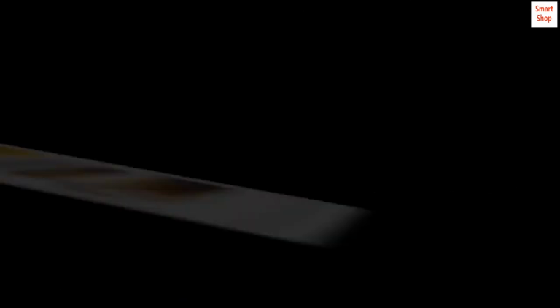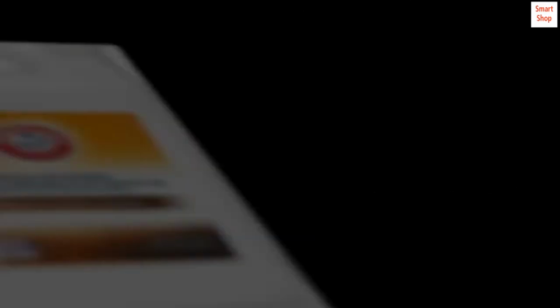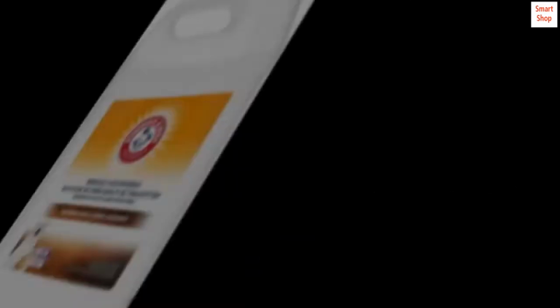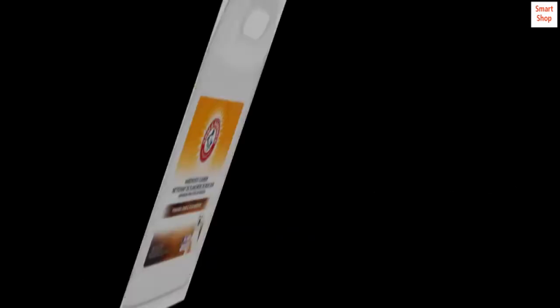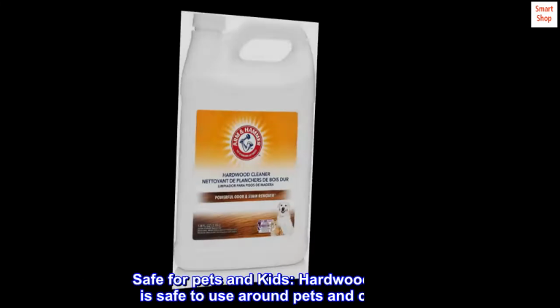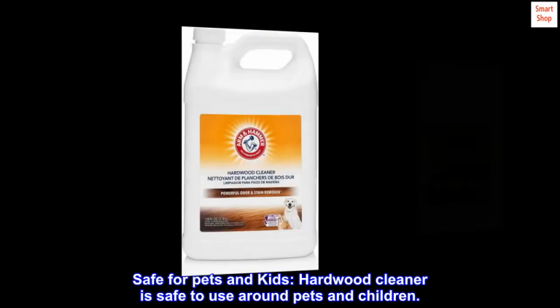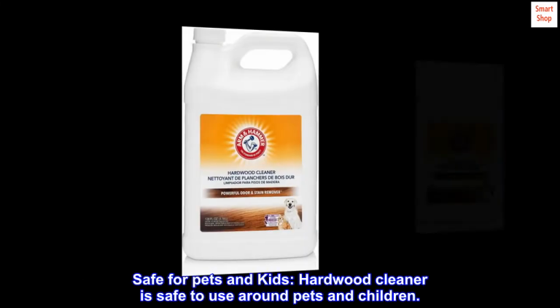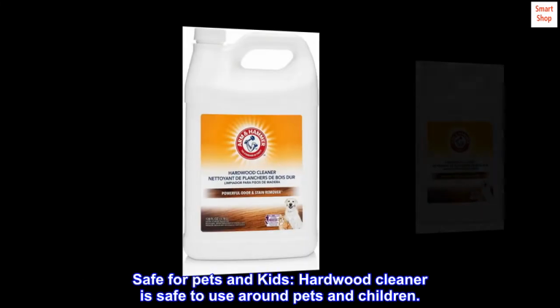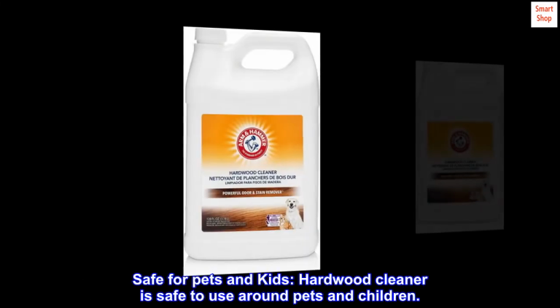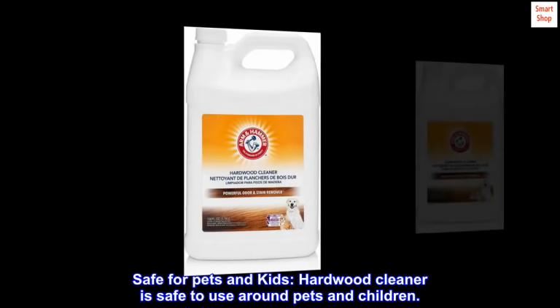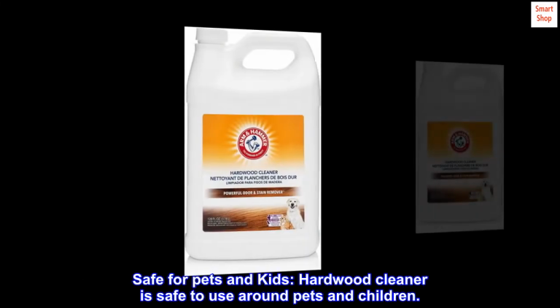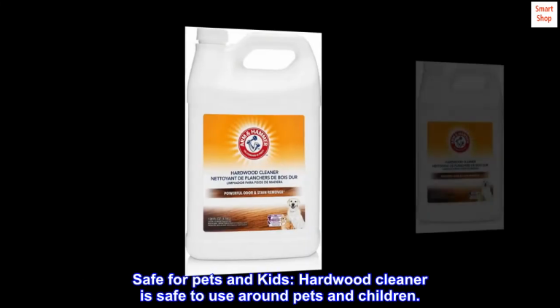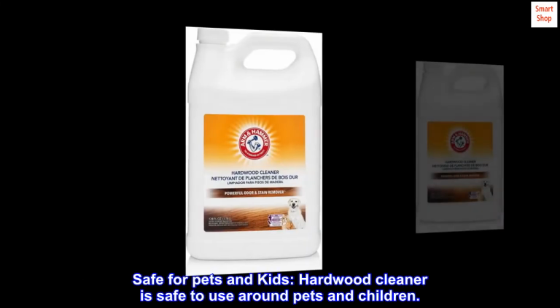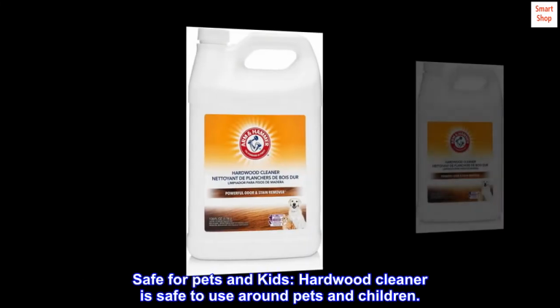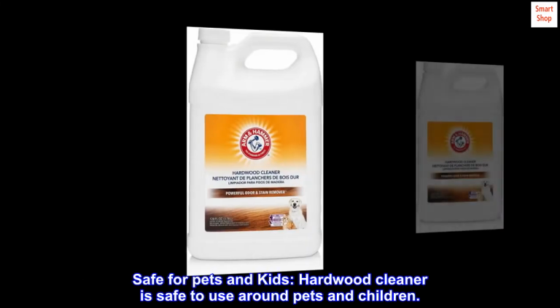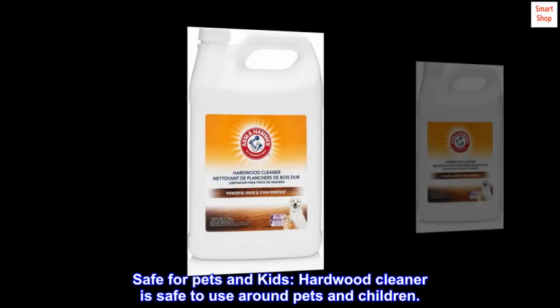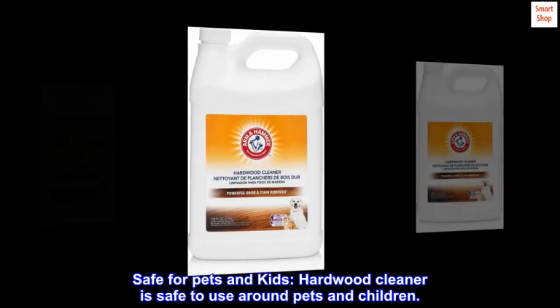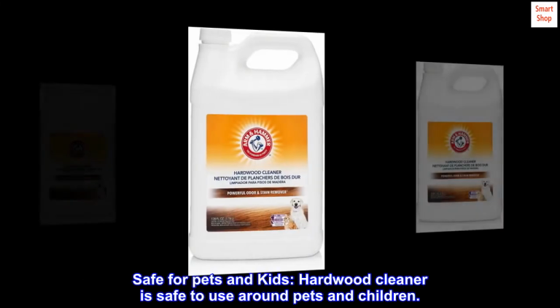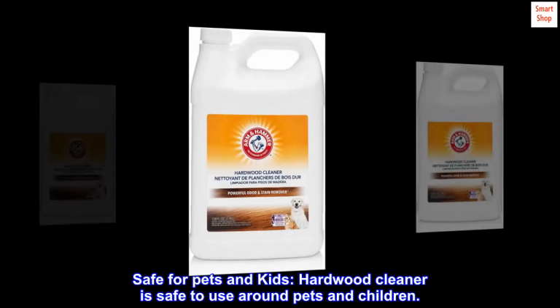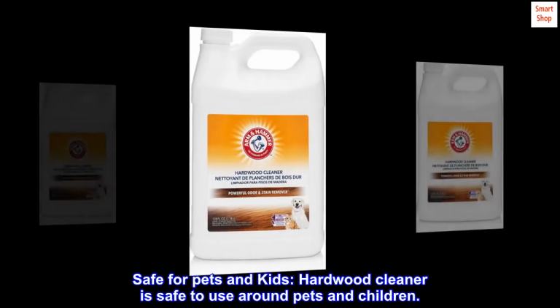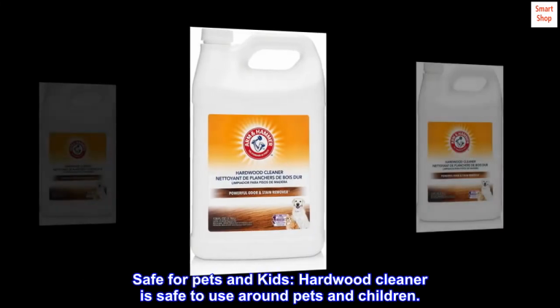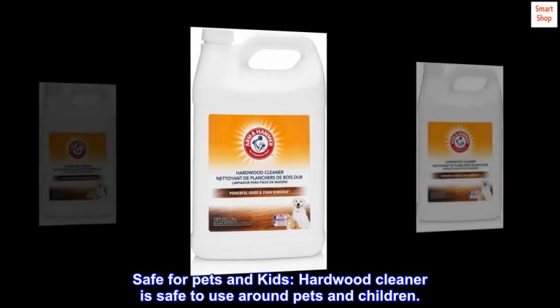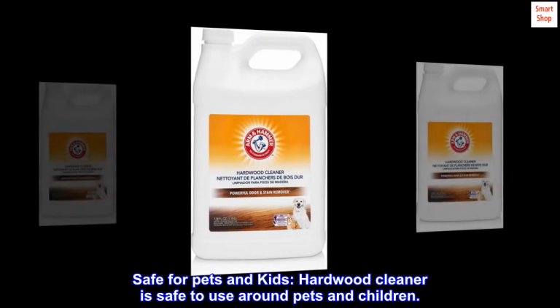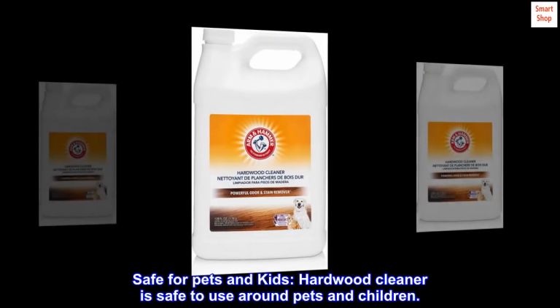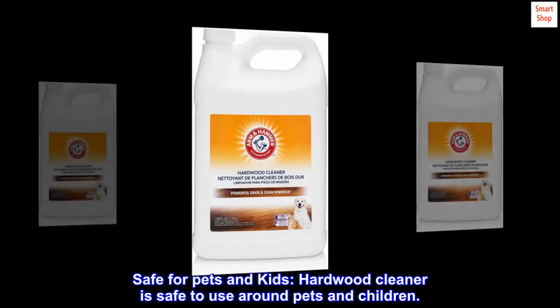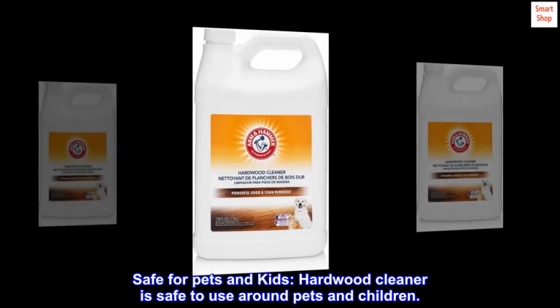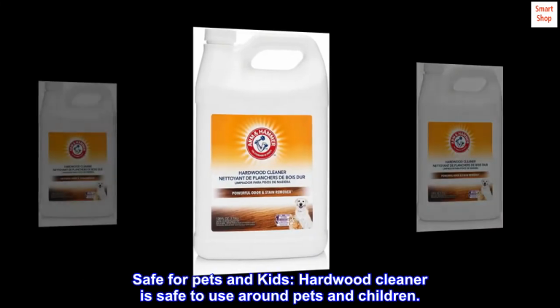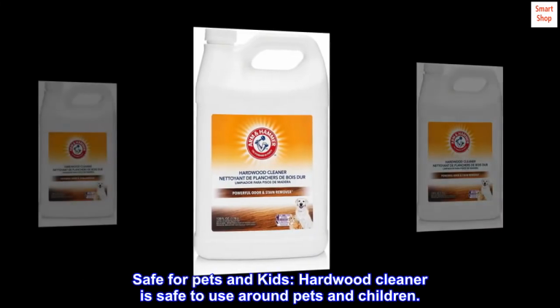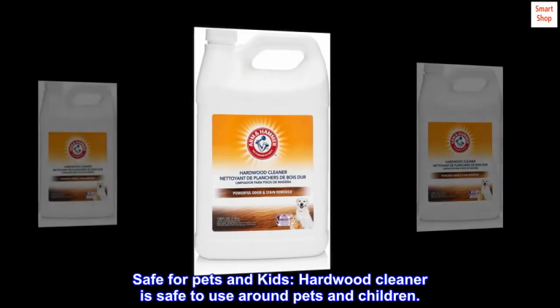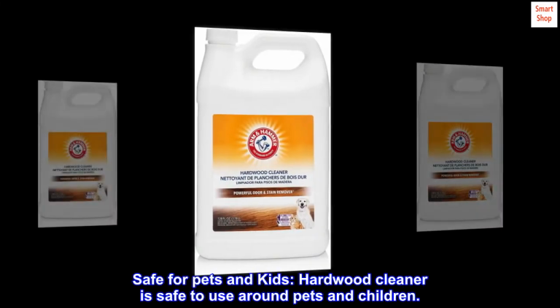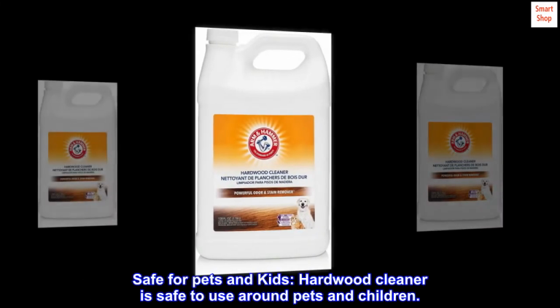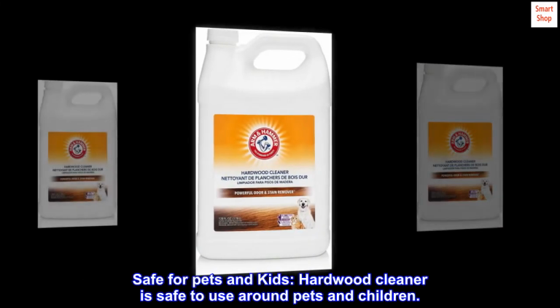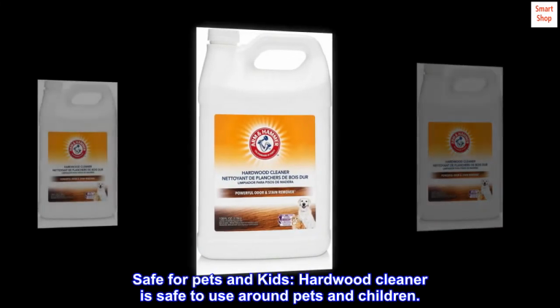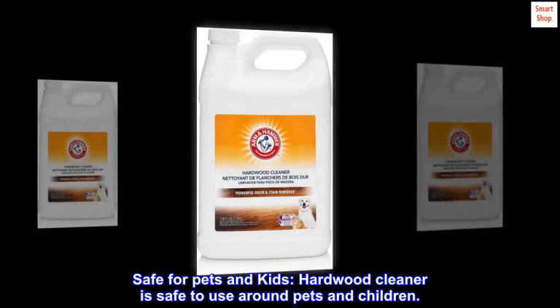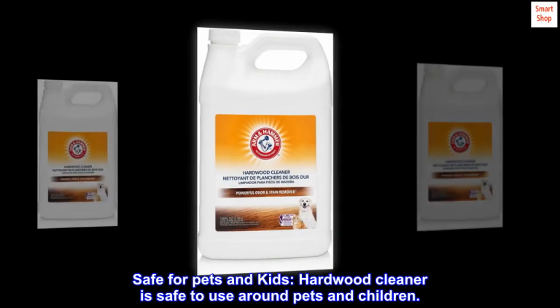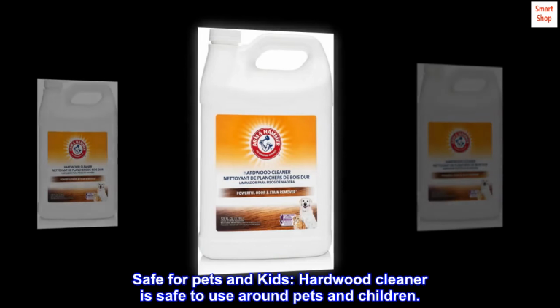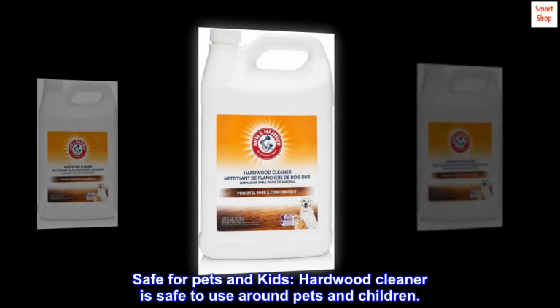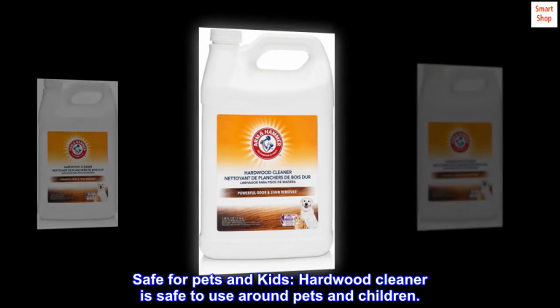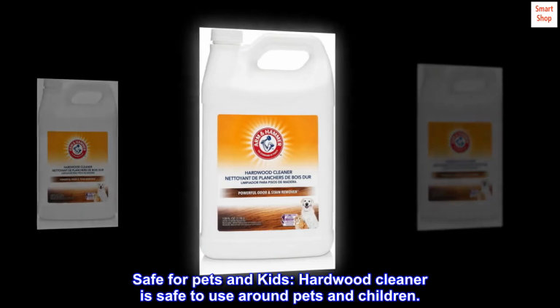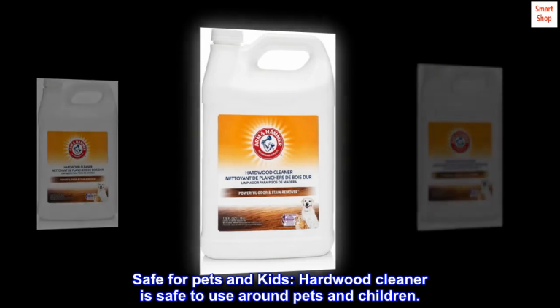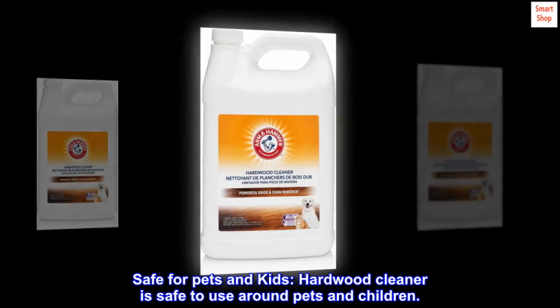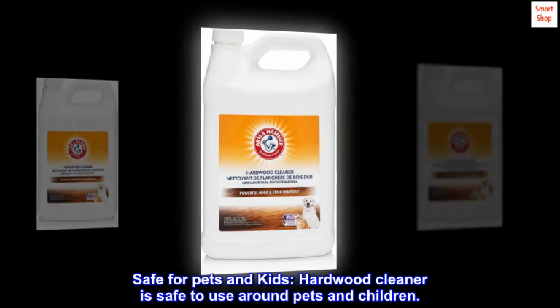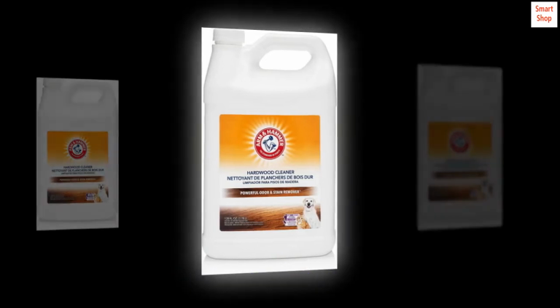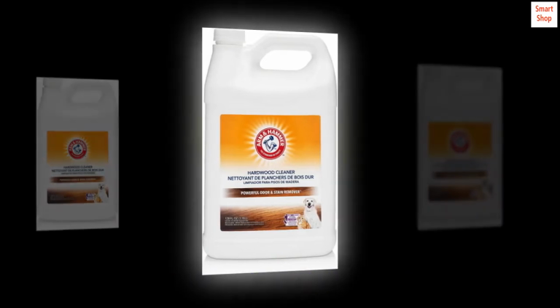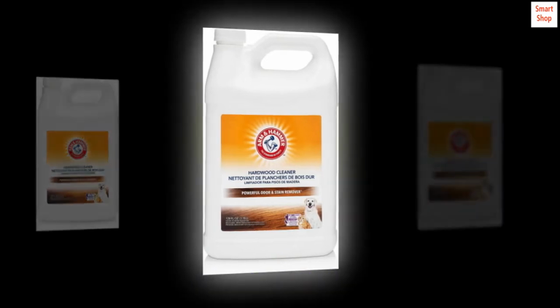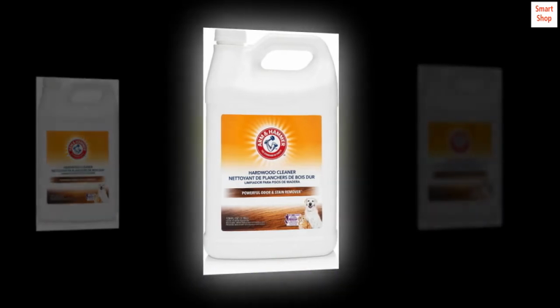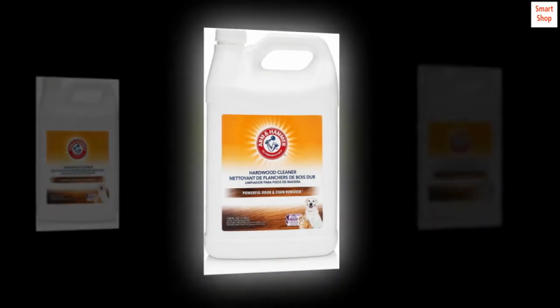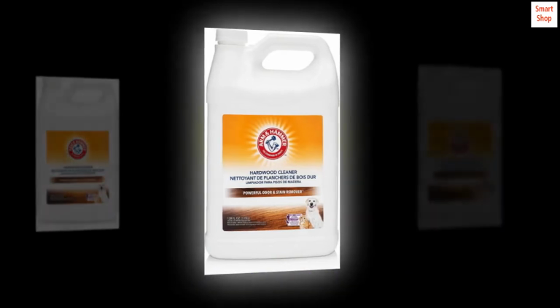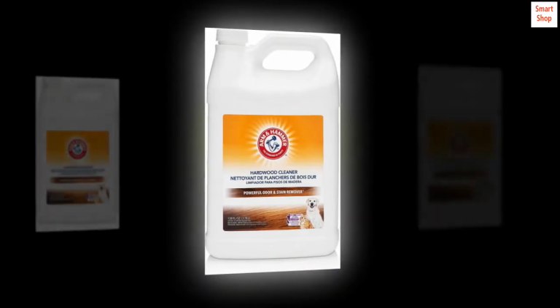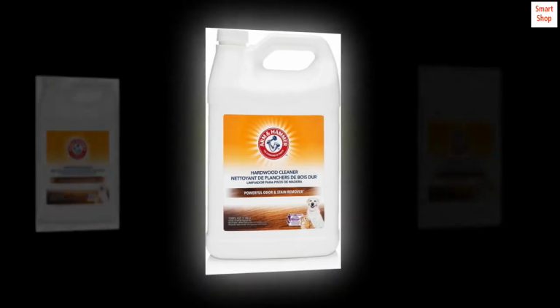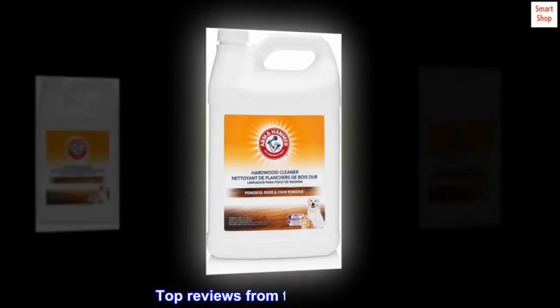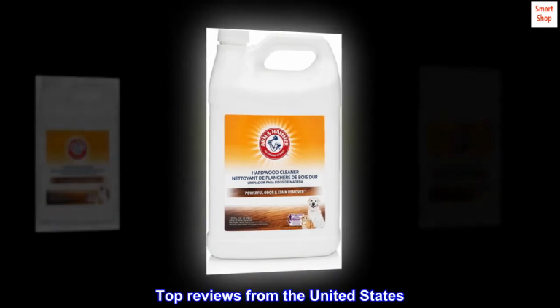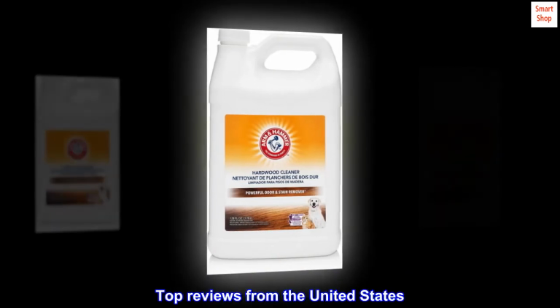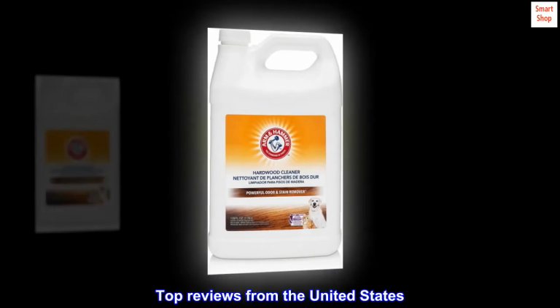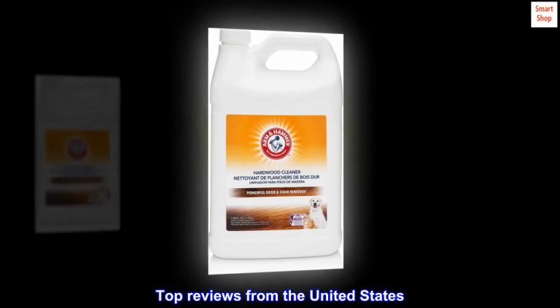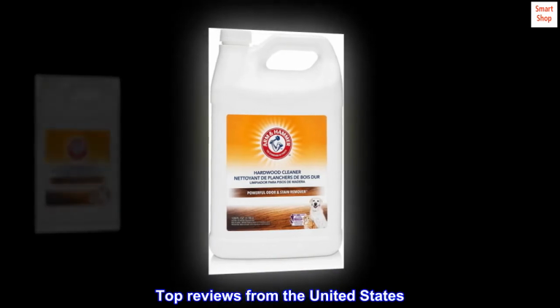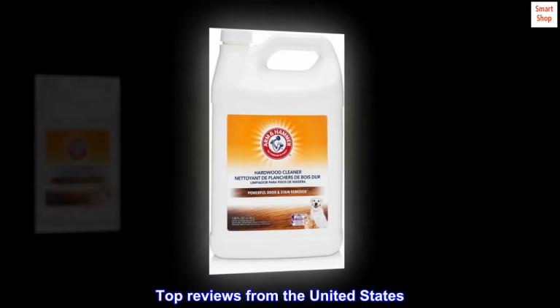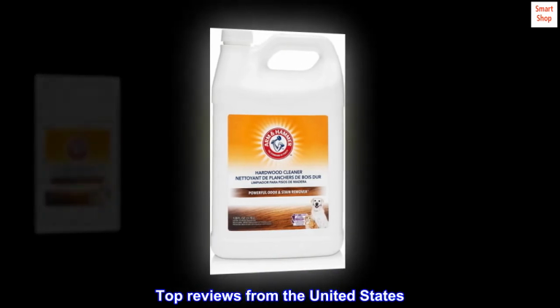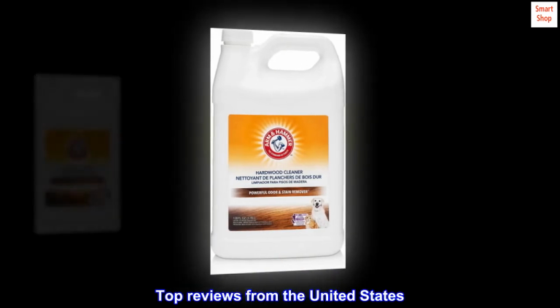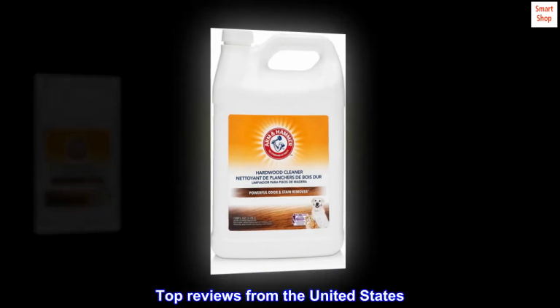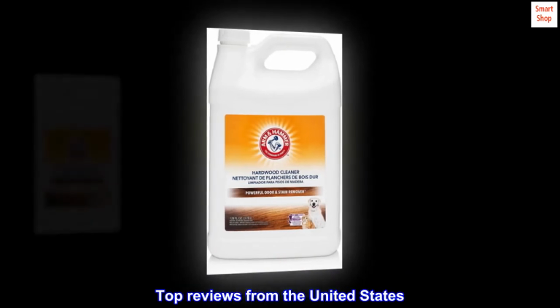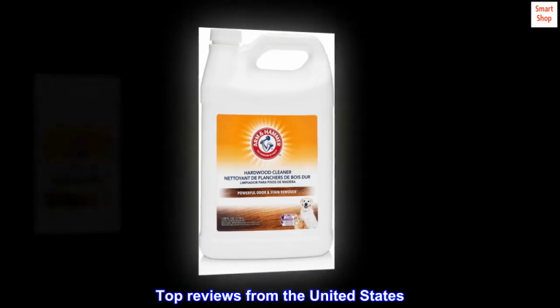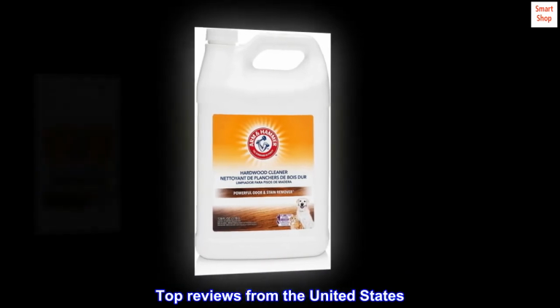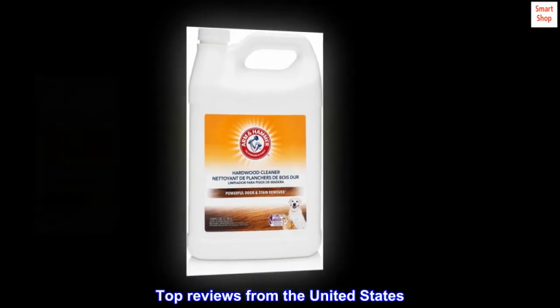Safe for pets and kids. This hardwood cleaner is safe to use around pets and children. Top reviews from the United States.